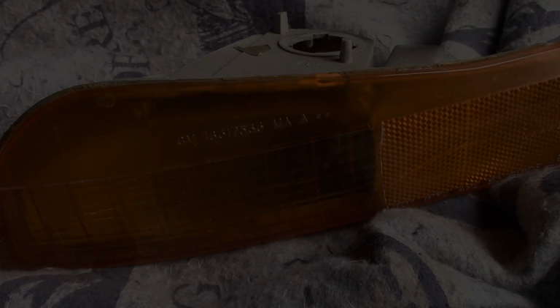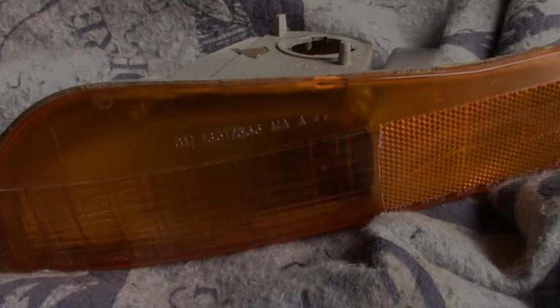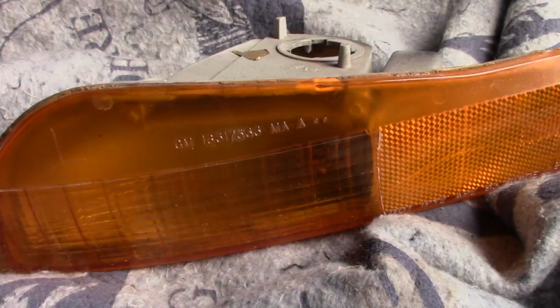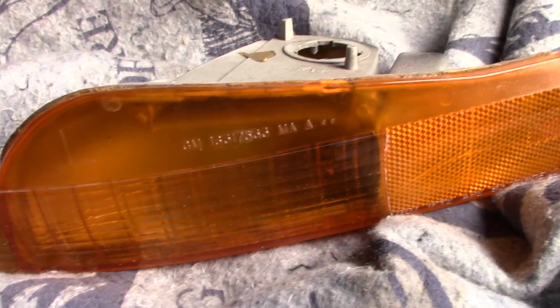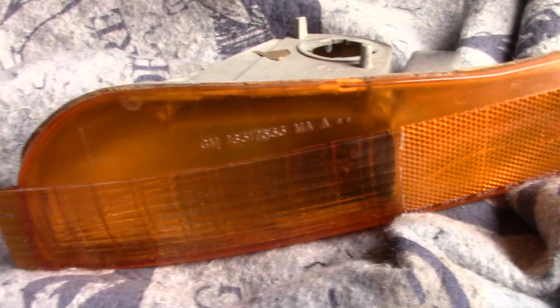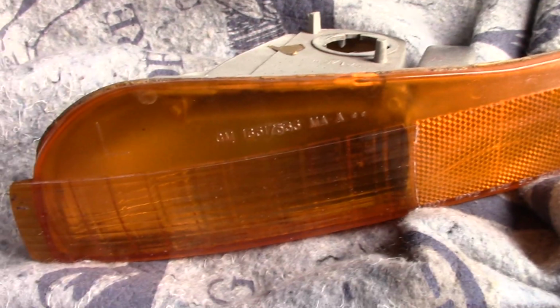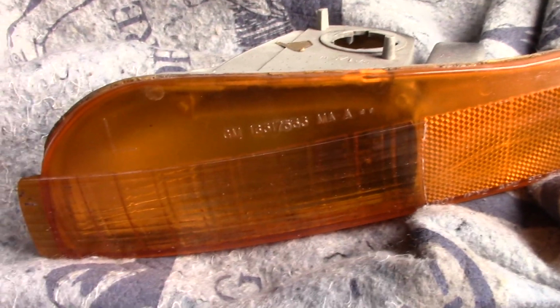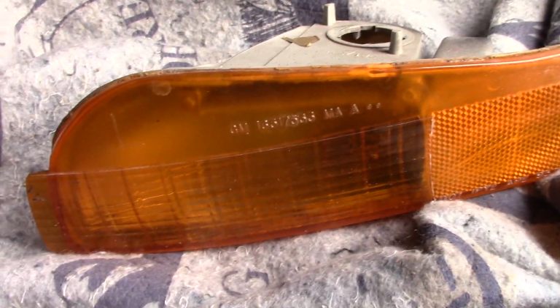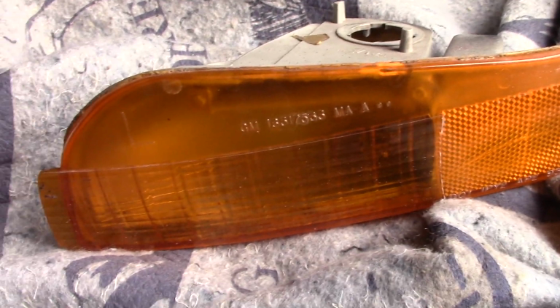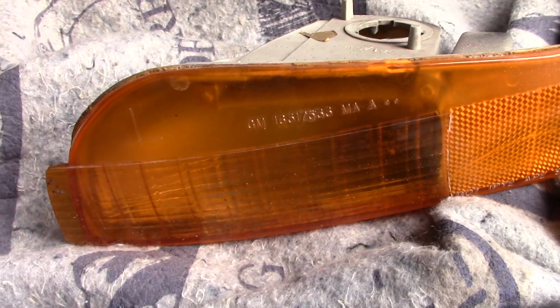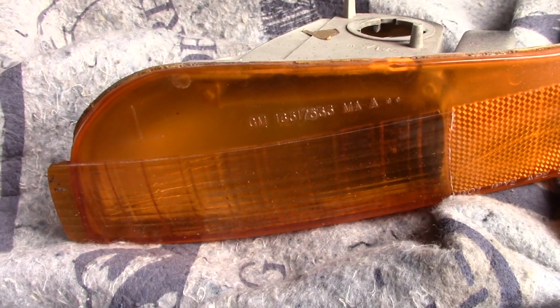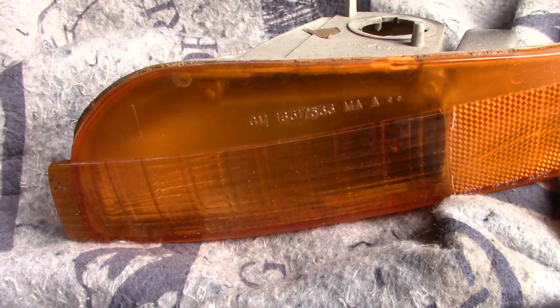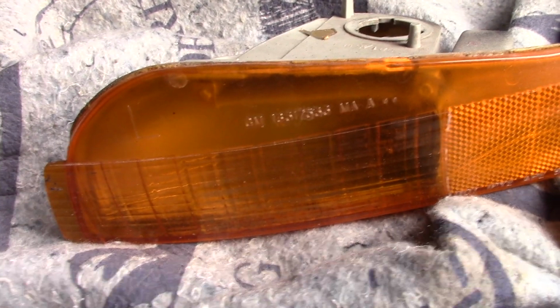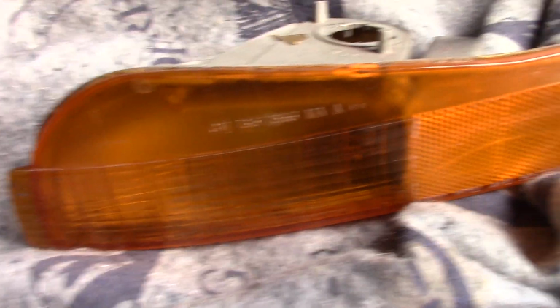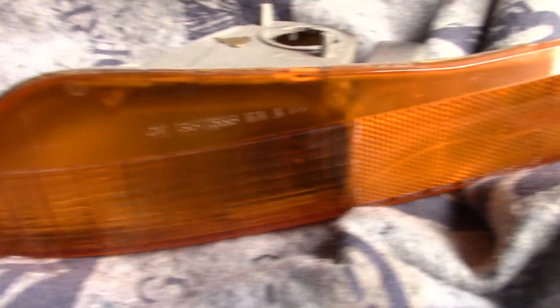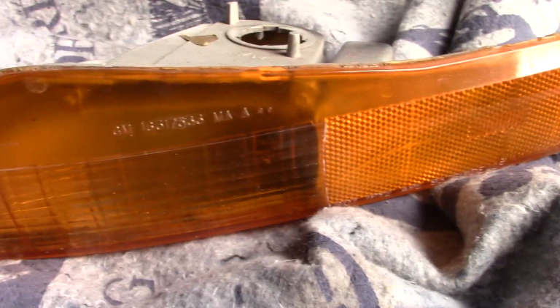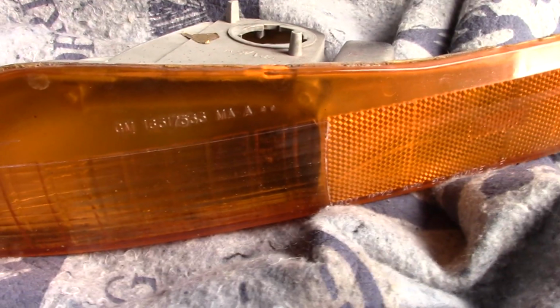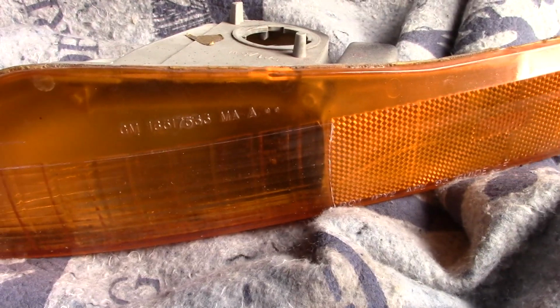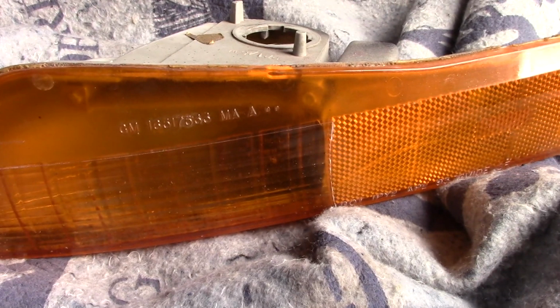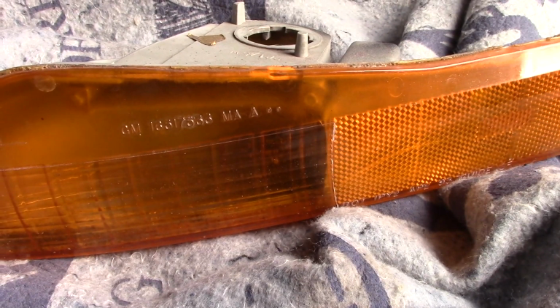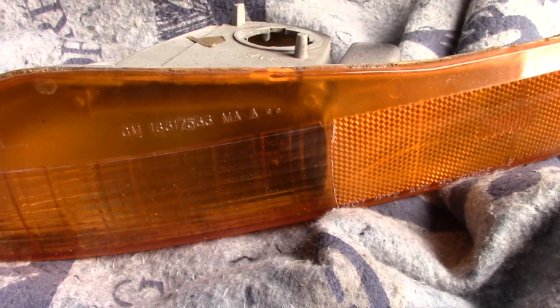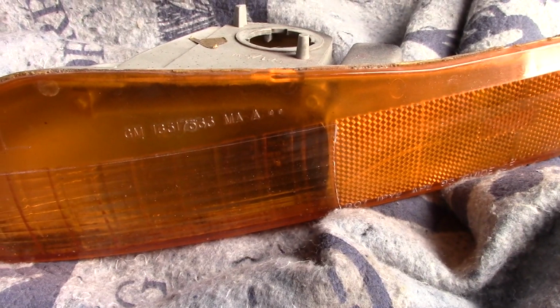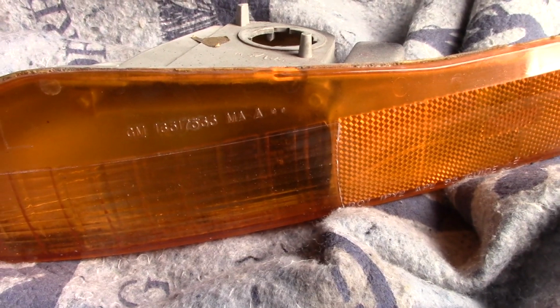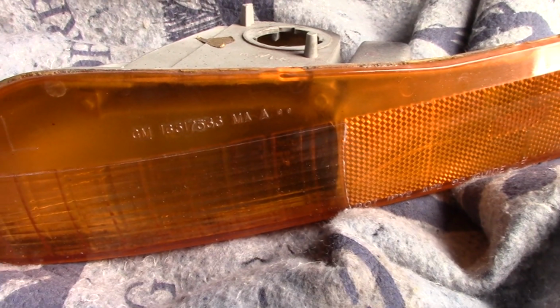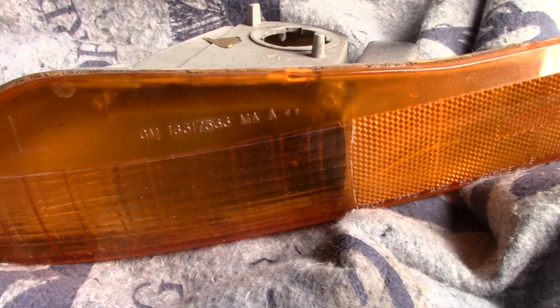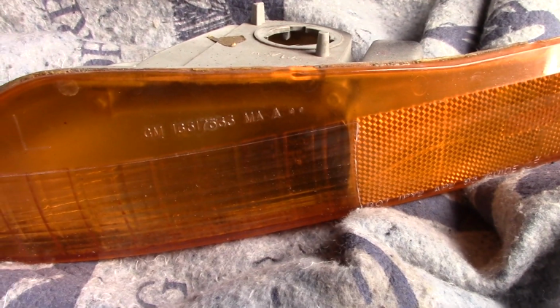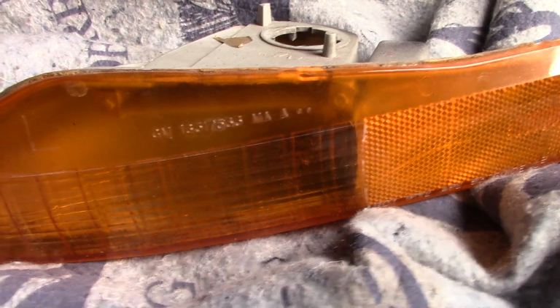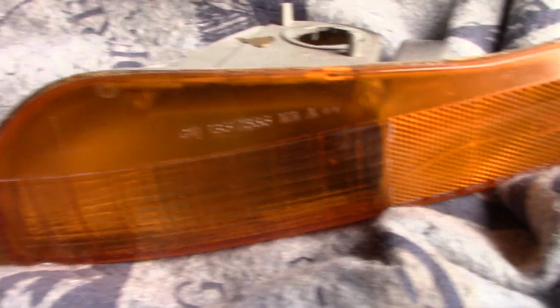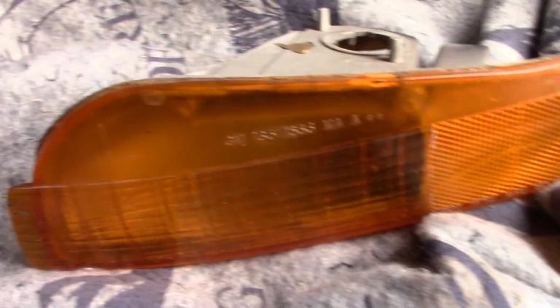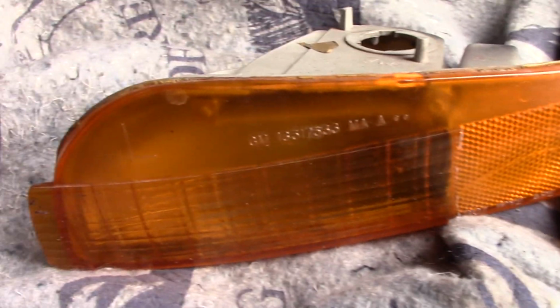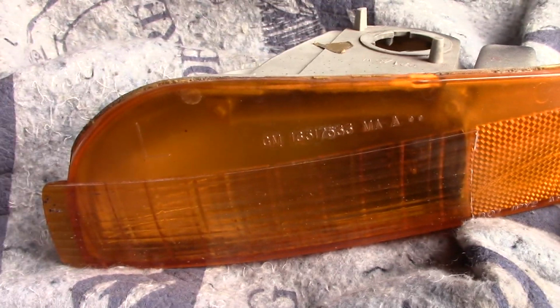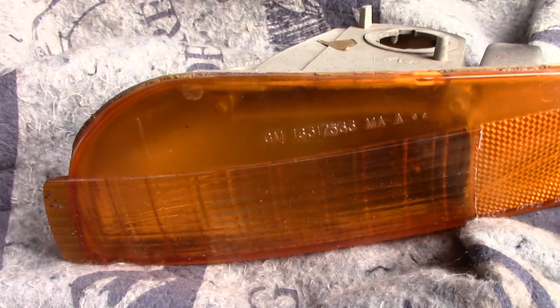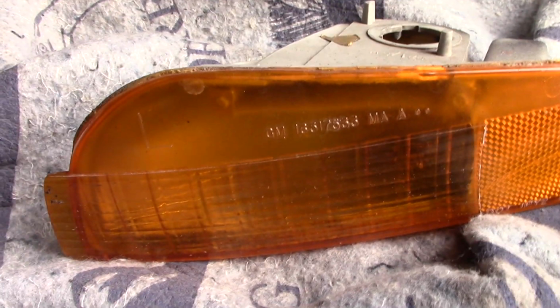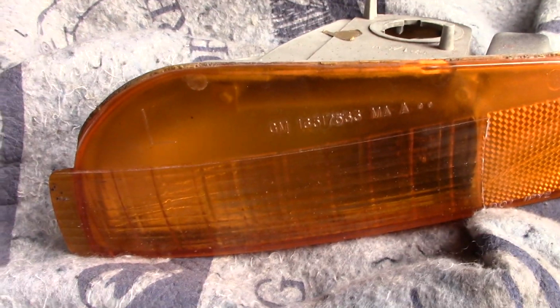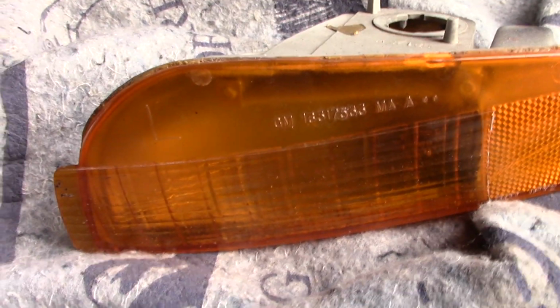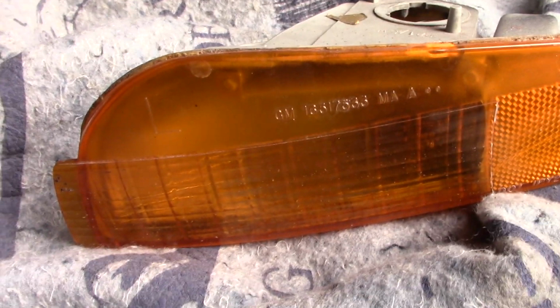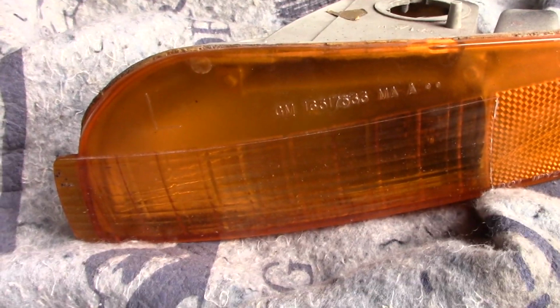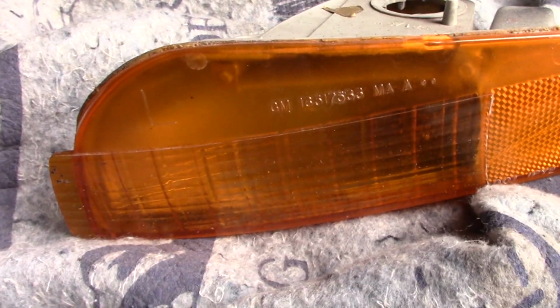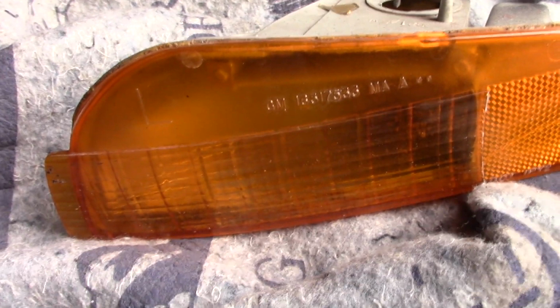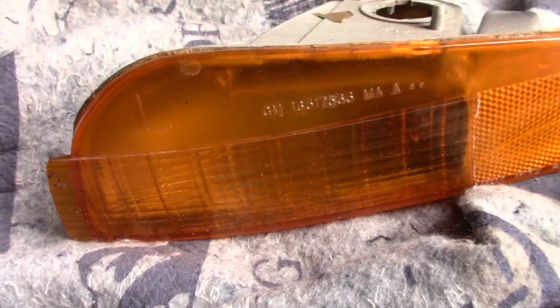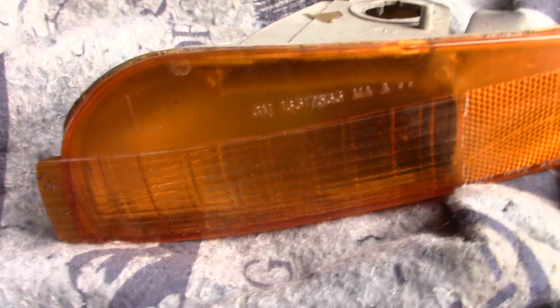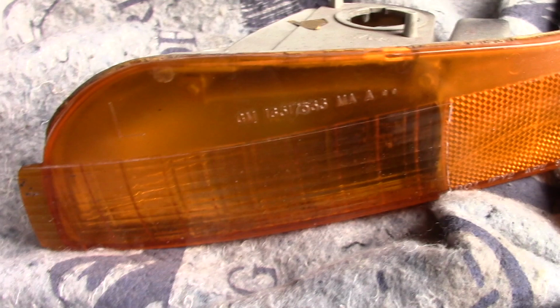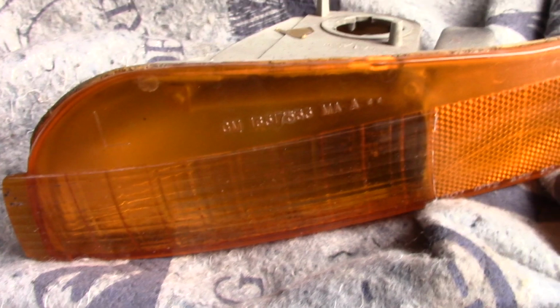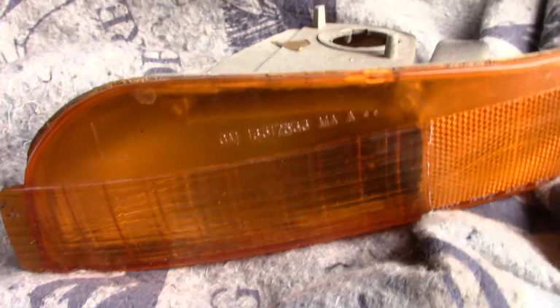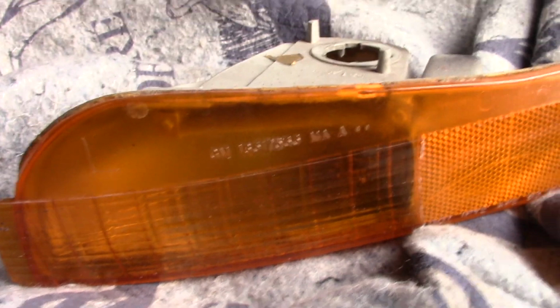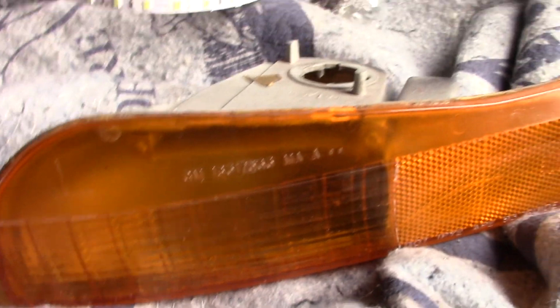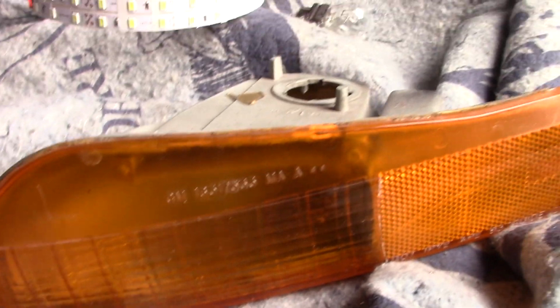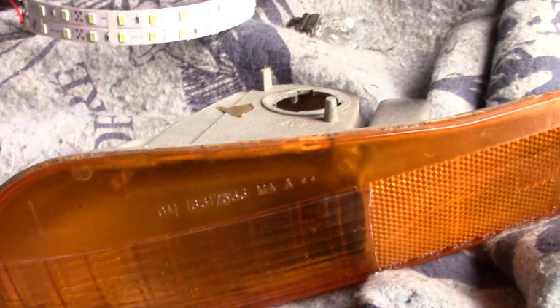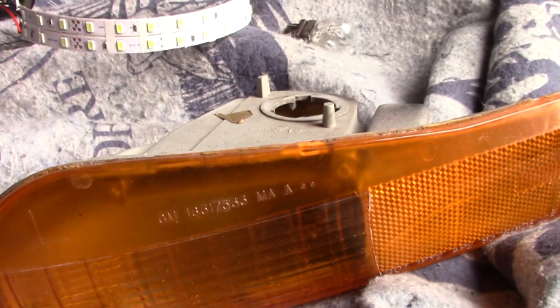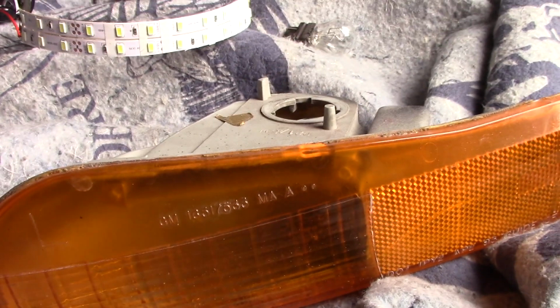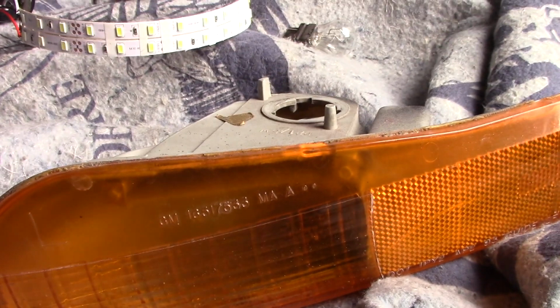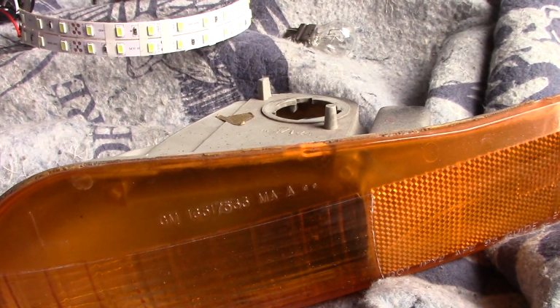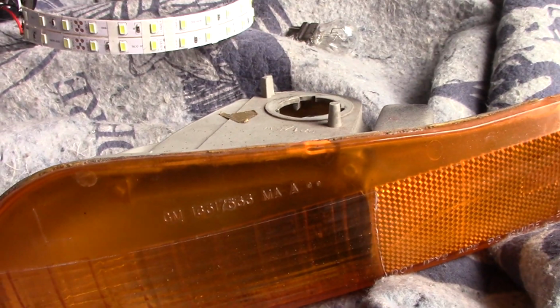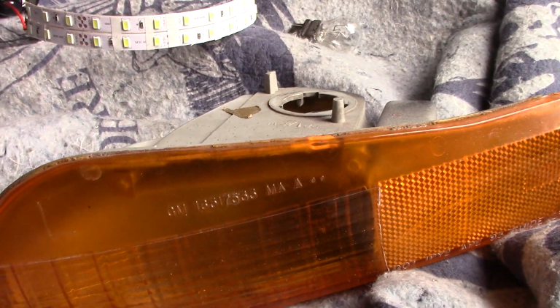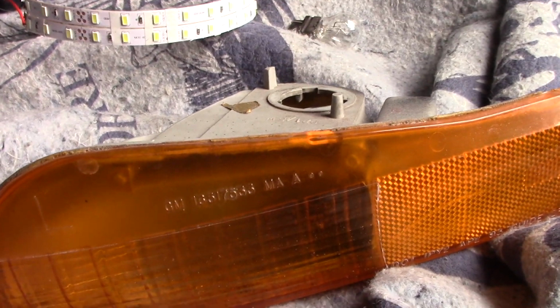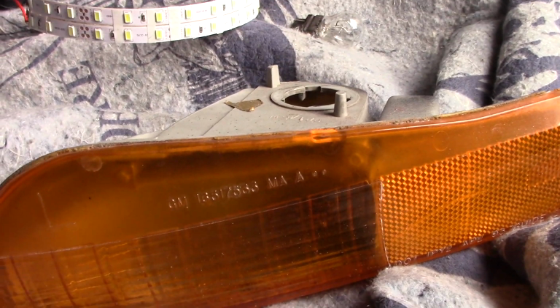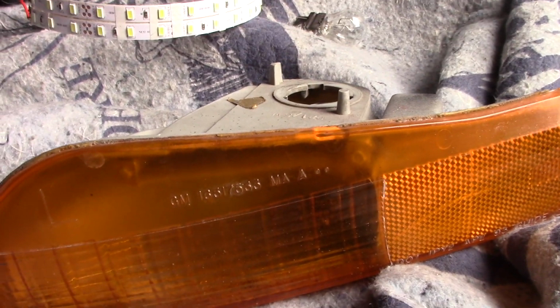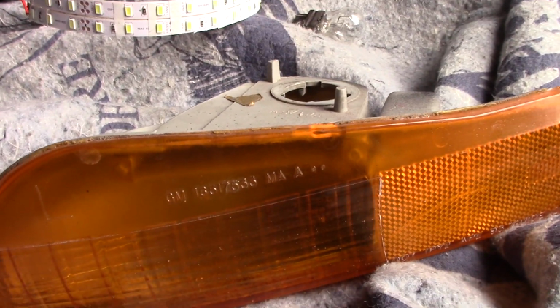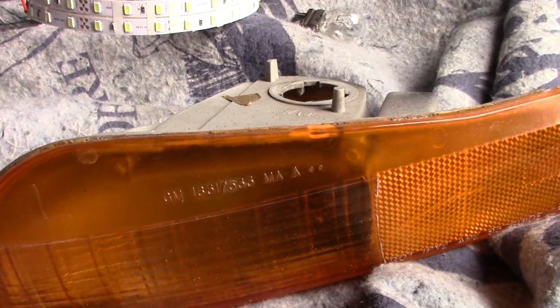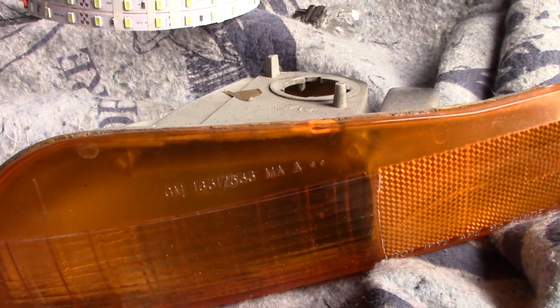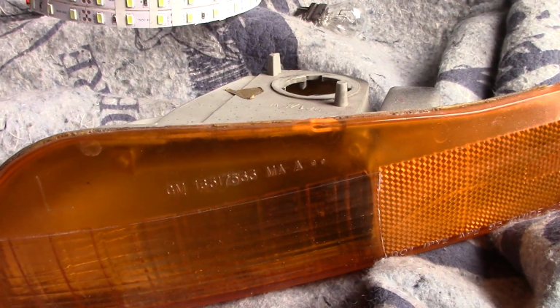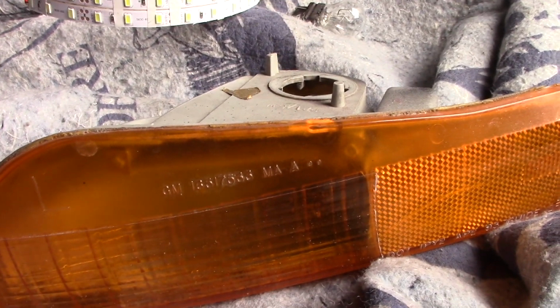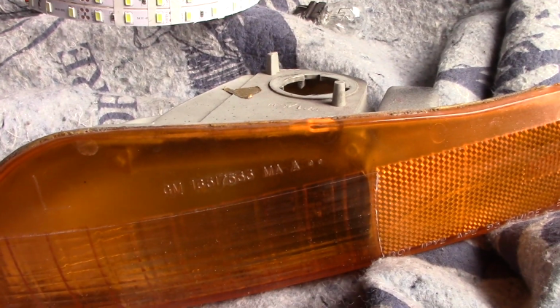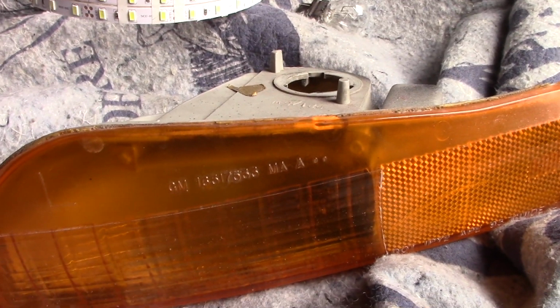Hey guys, Brian, Mr. SF Studios — any of you with 4th Gen F bodies know how stupid these running lights are.